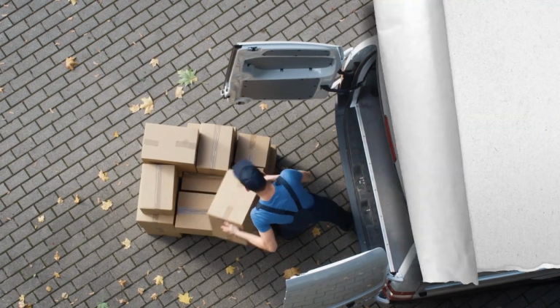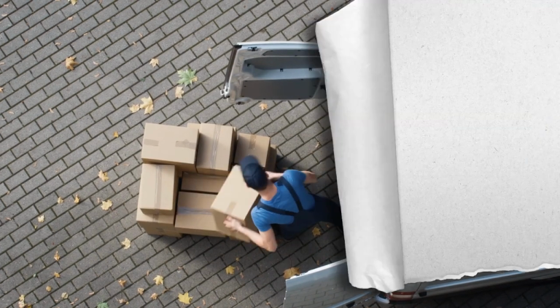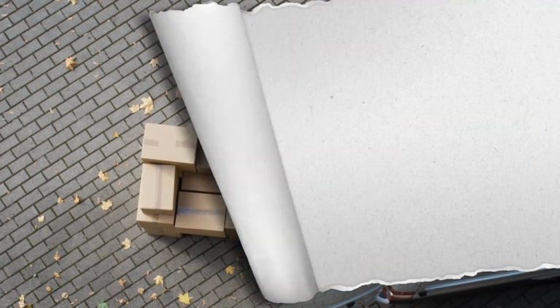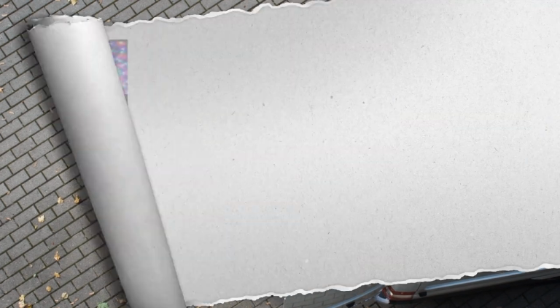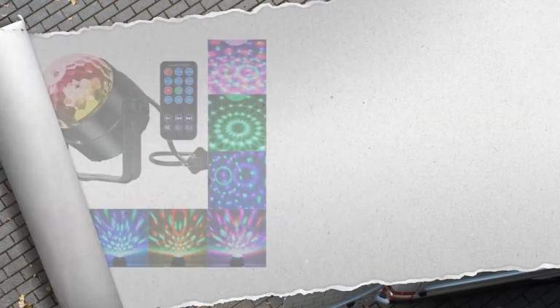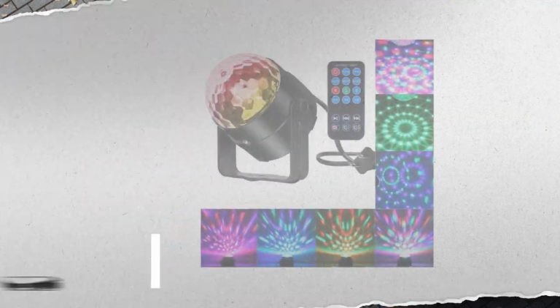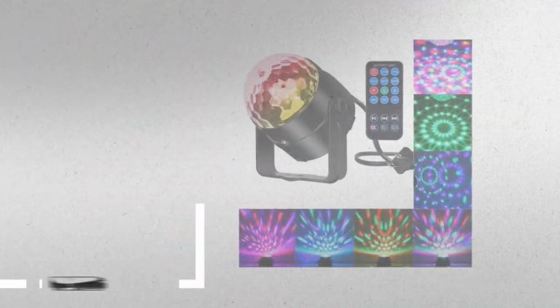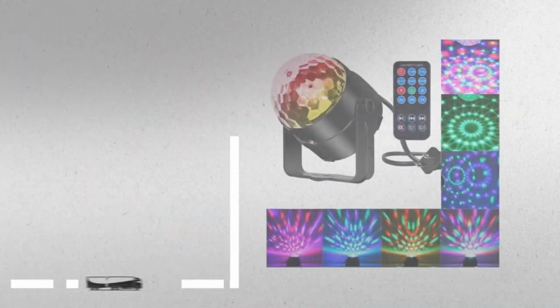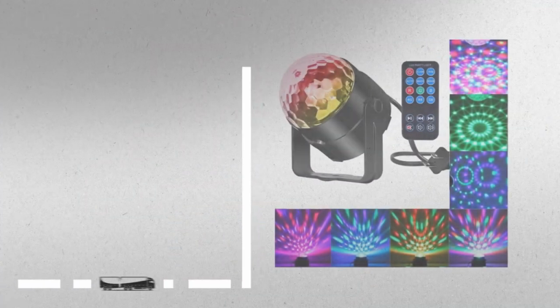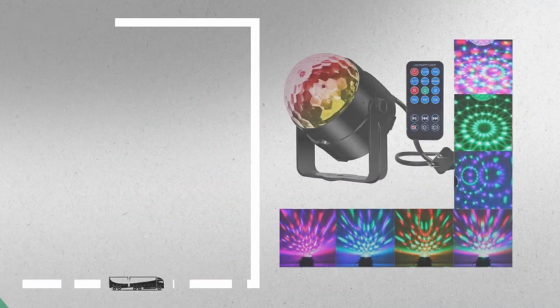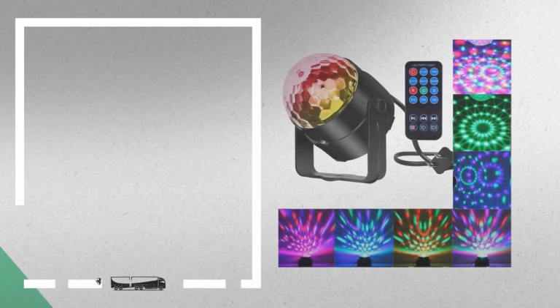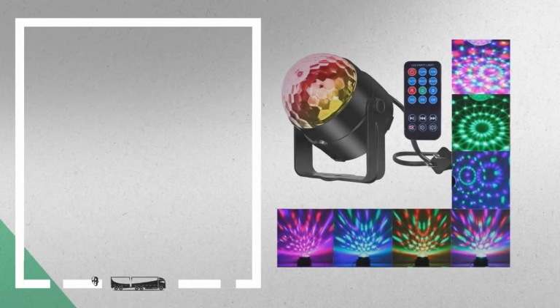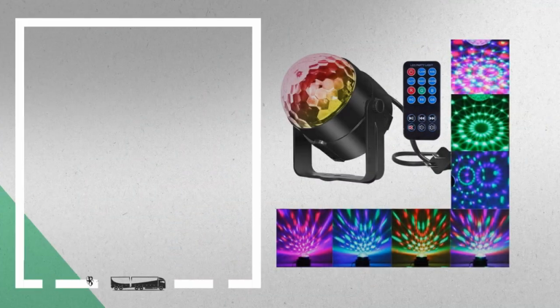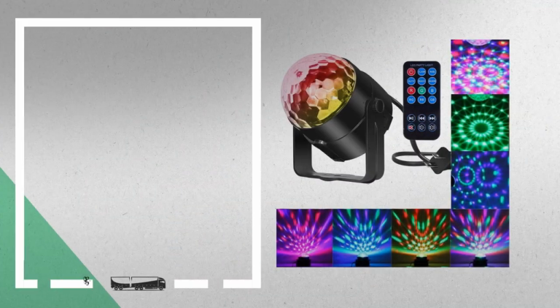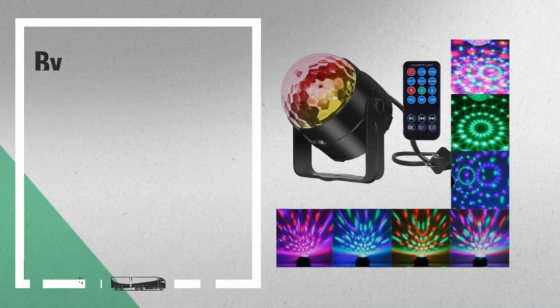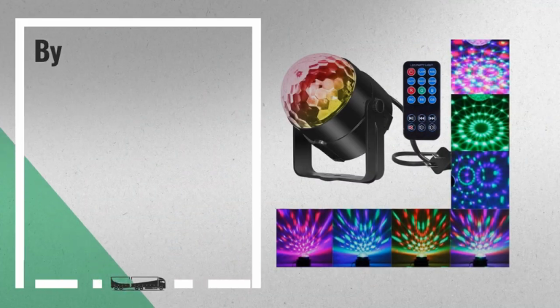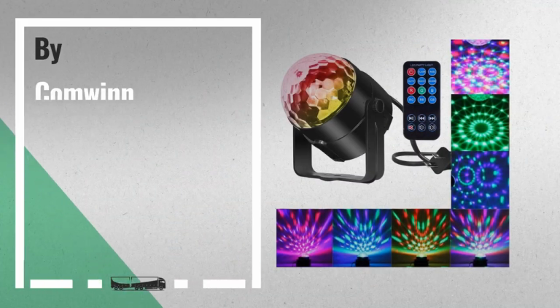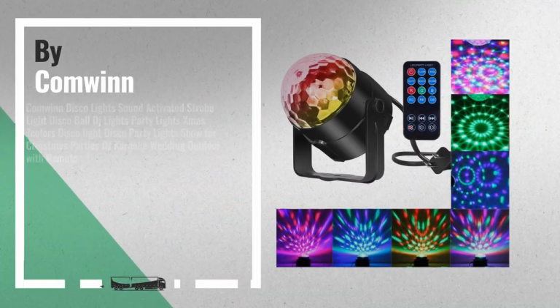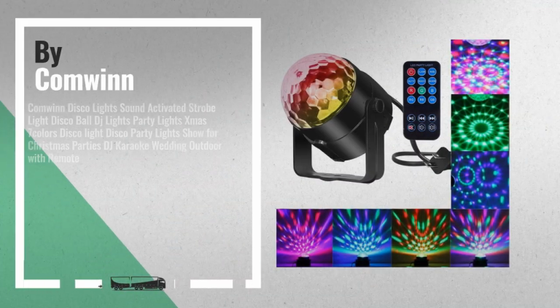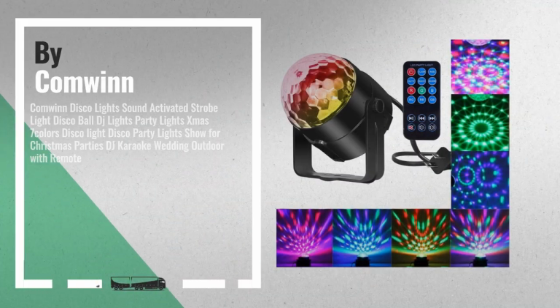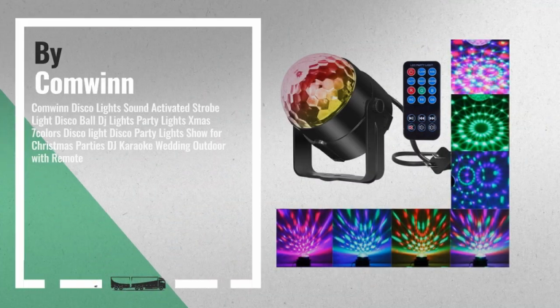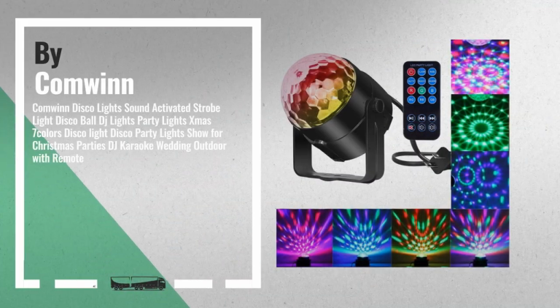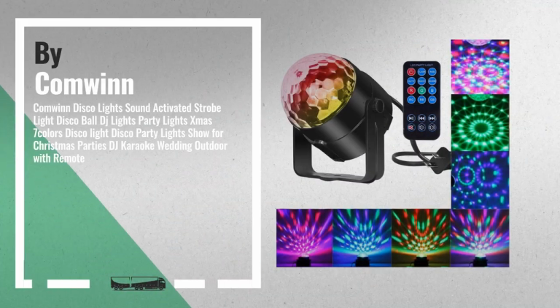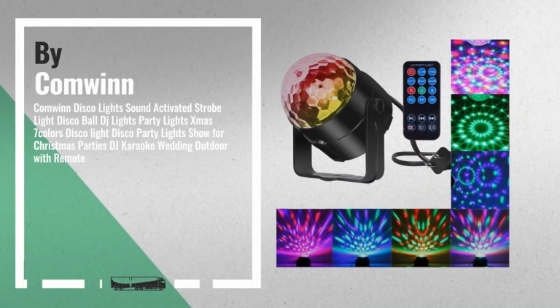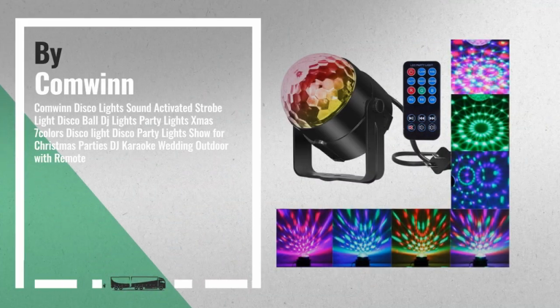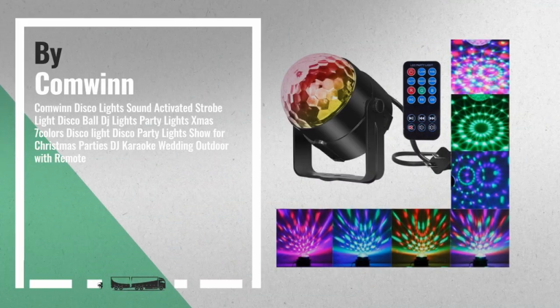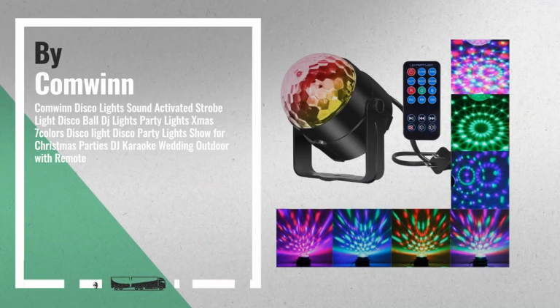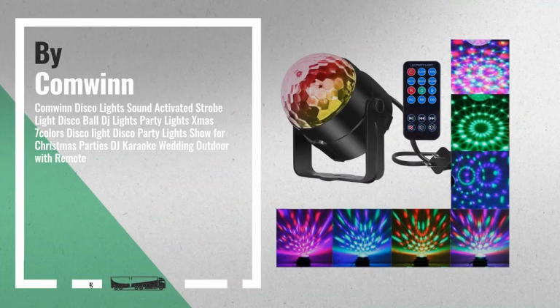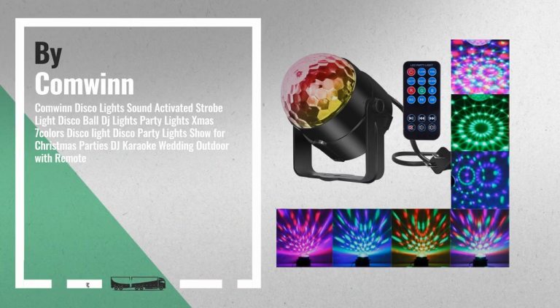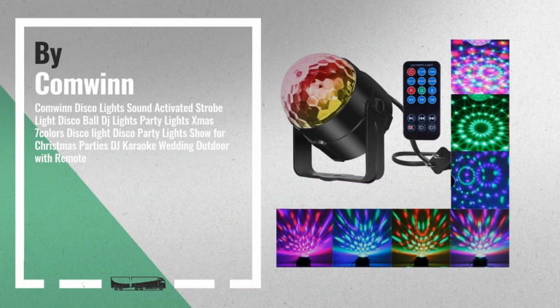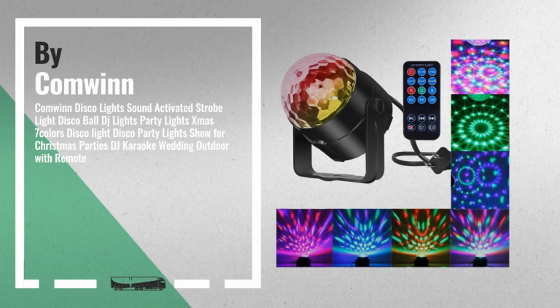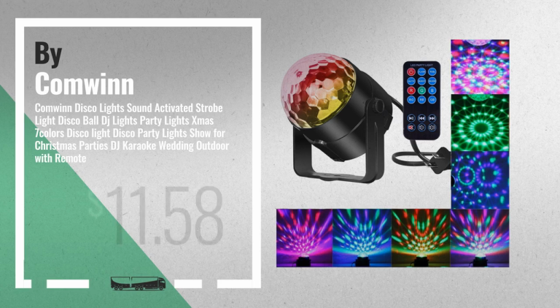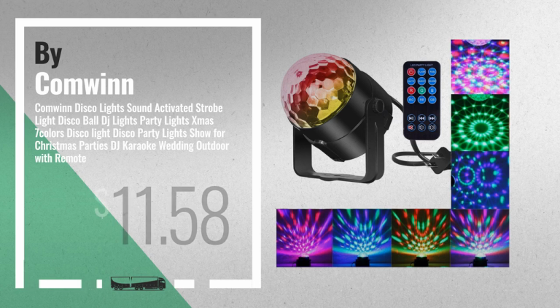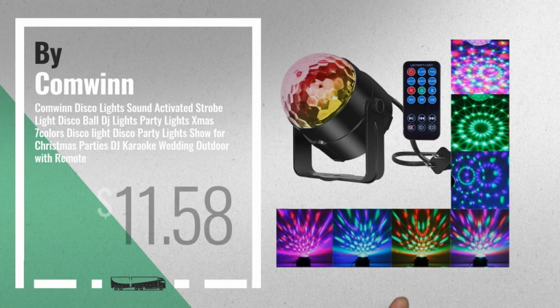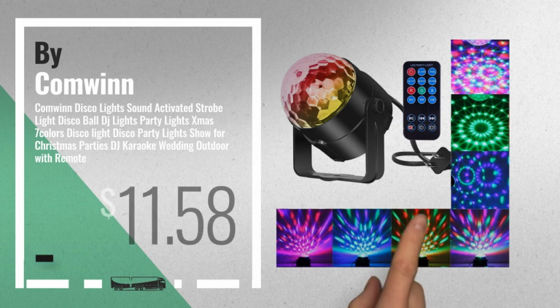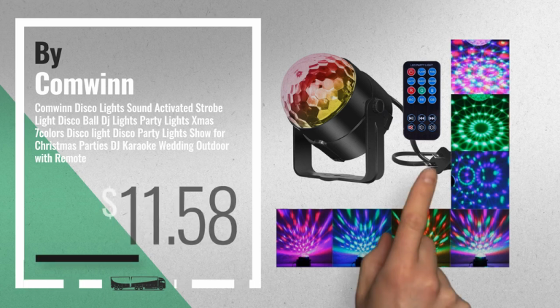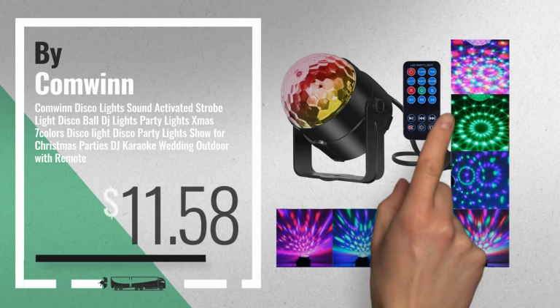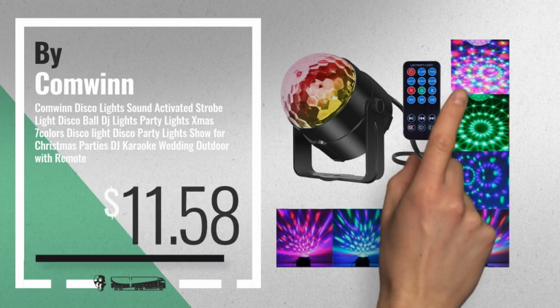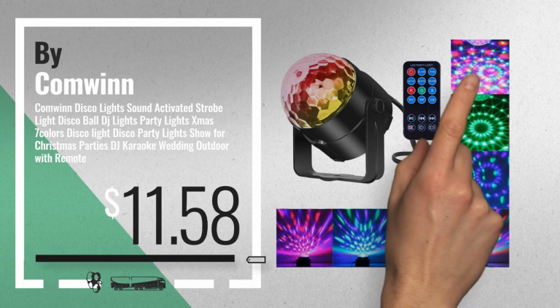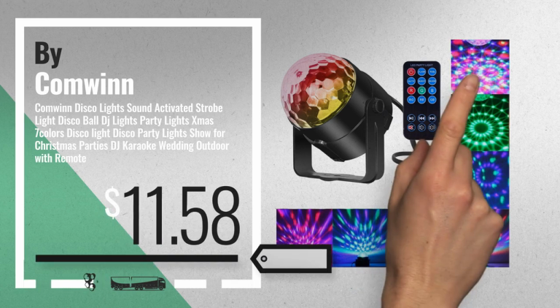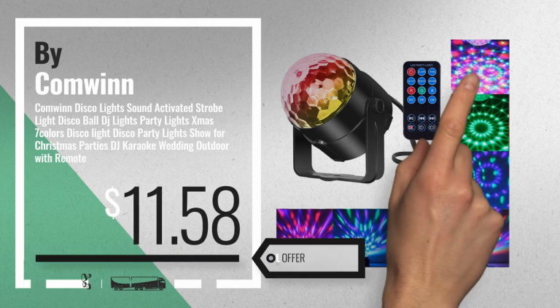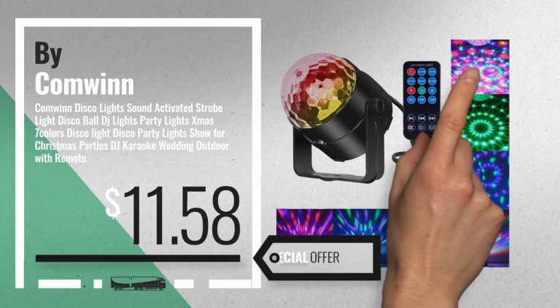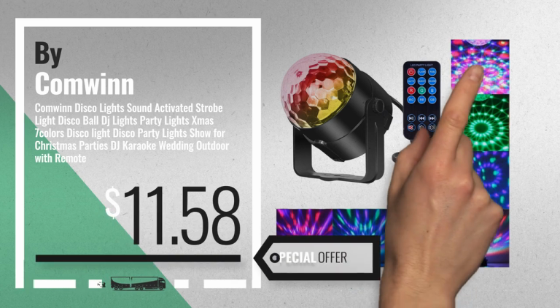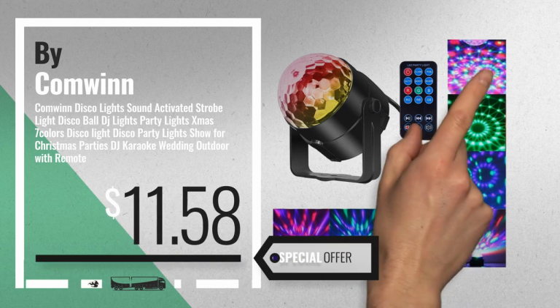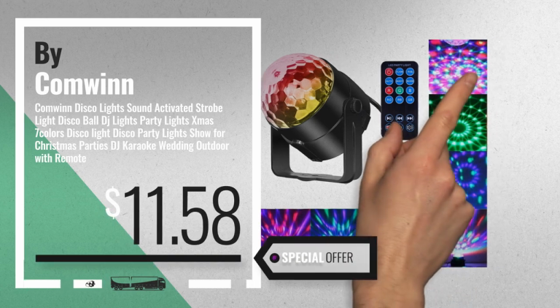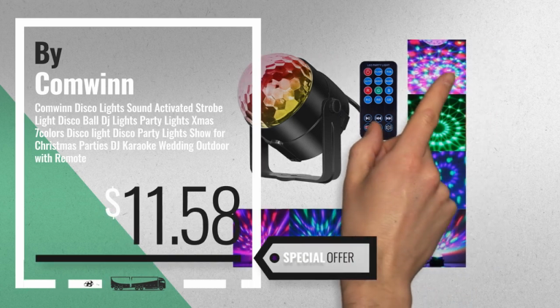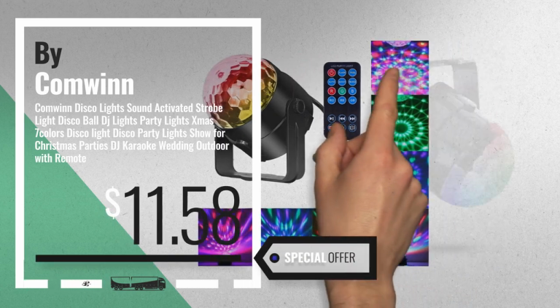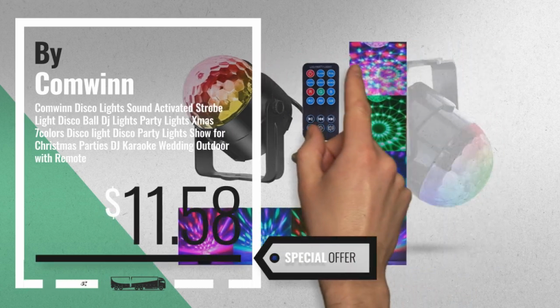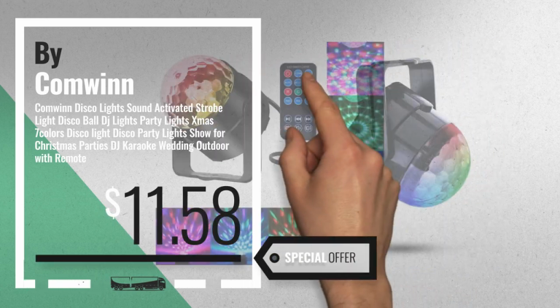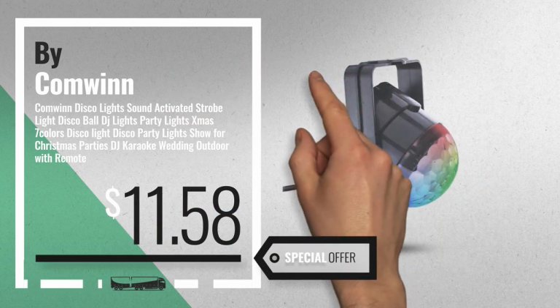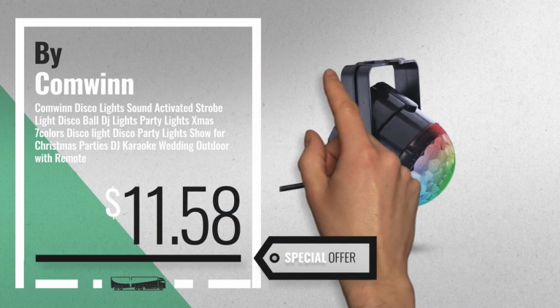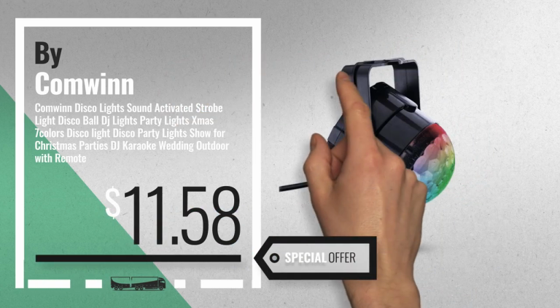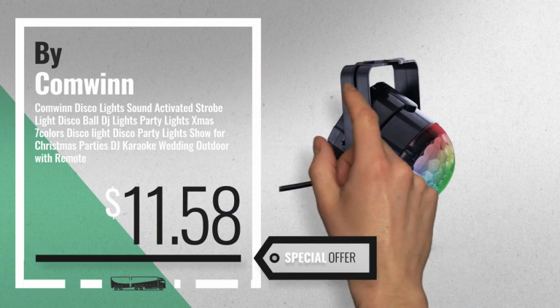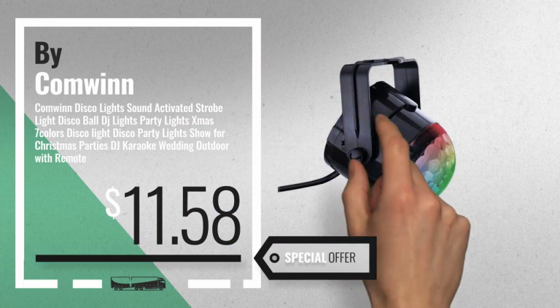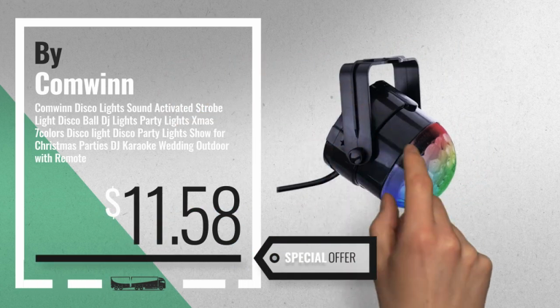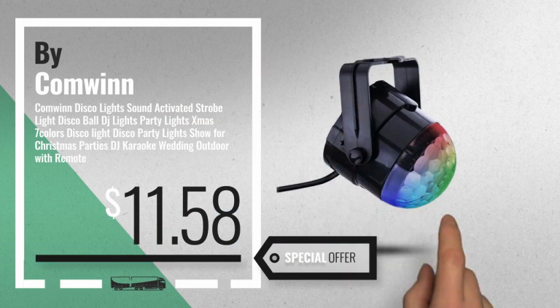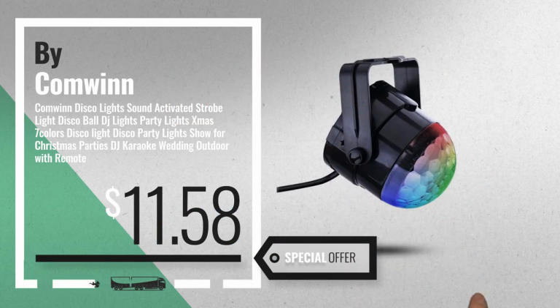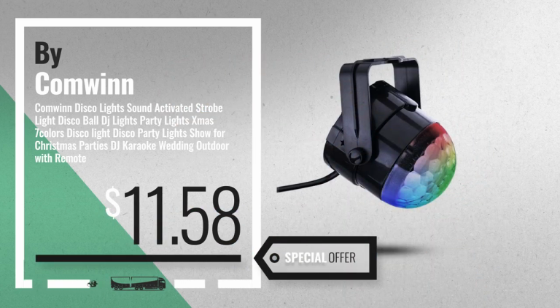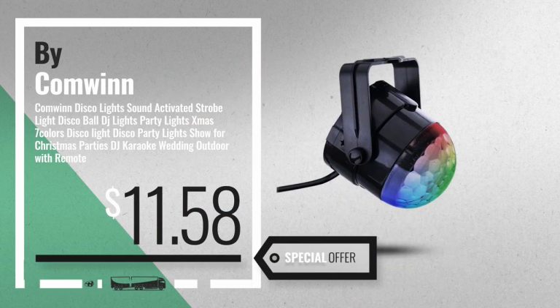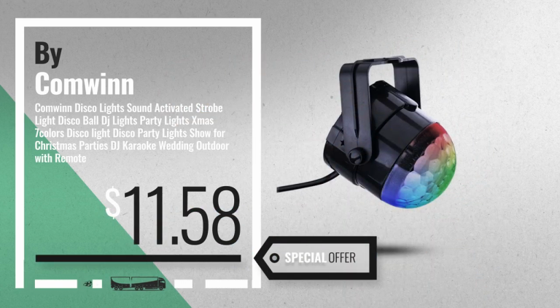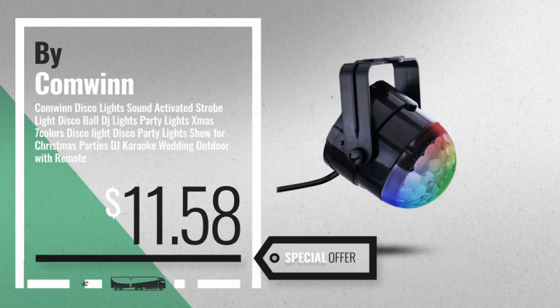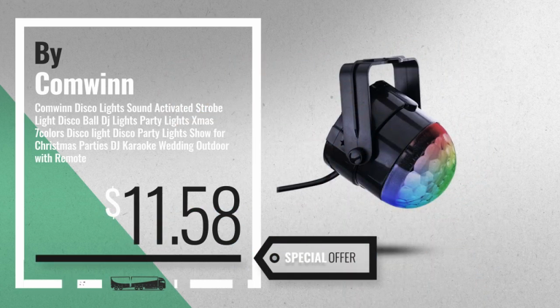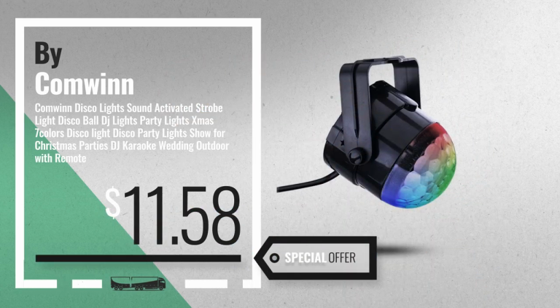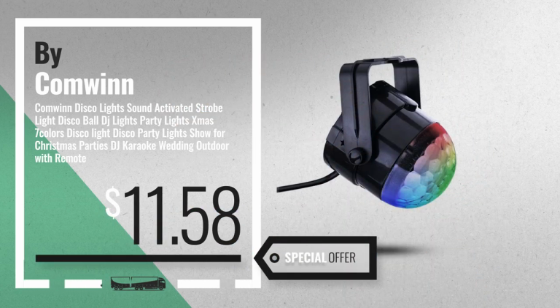Number 1, by Comwin. Our redditor choice, now only at $11.58.